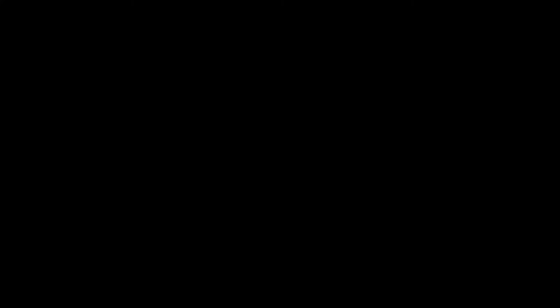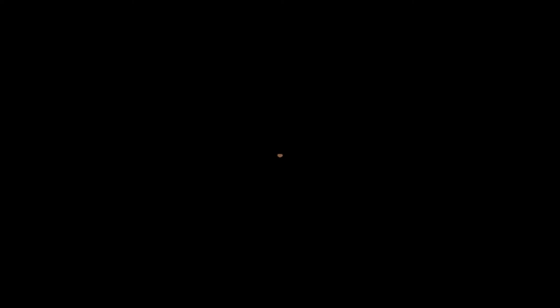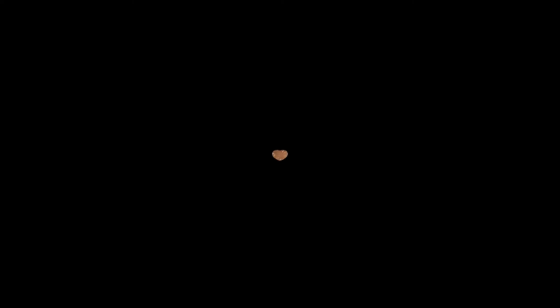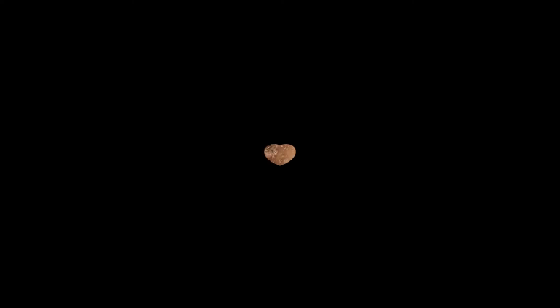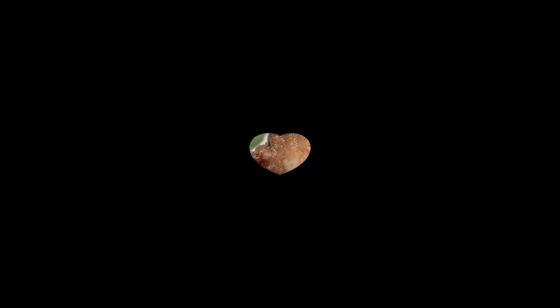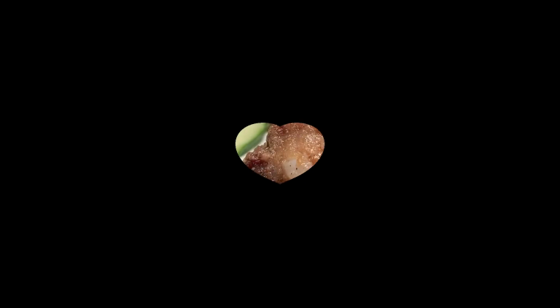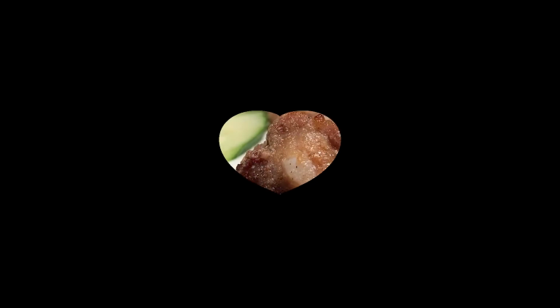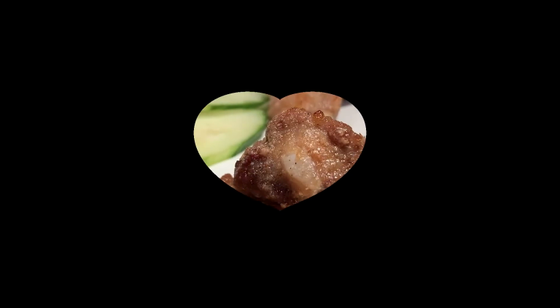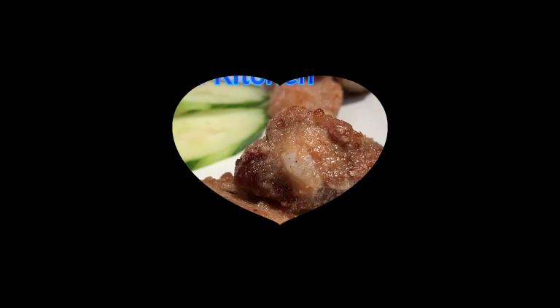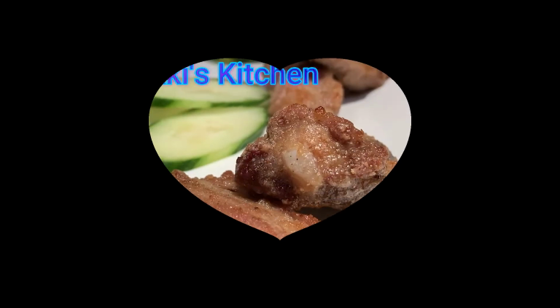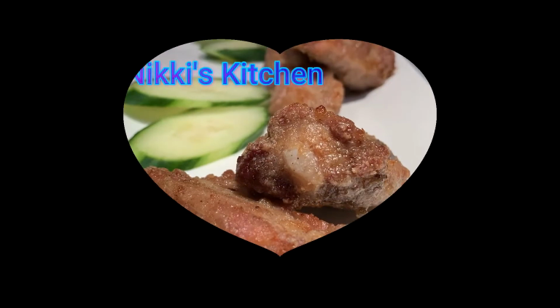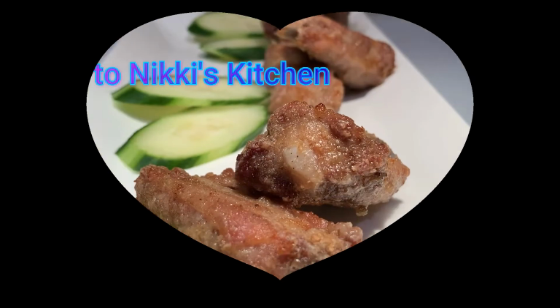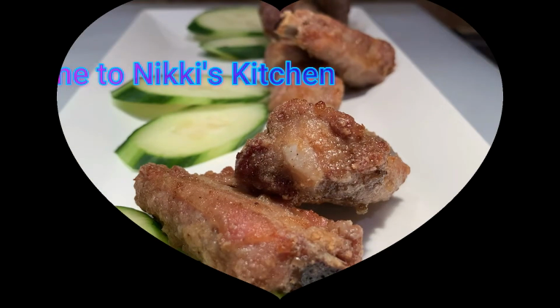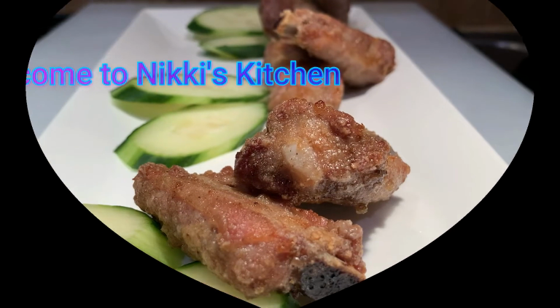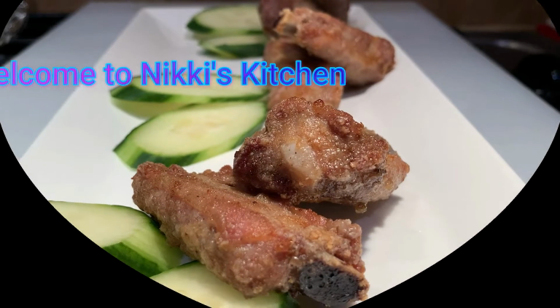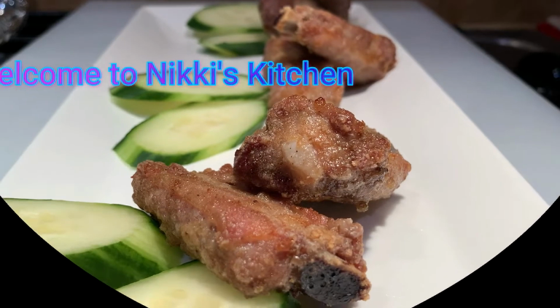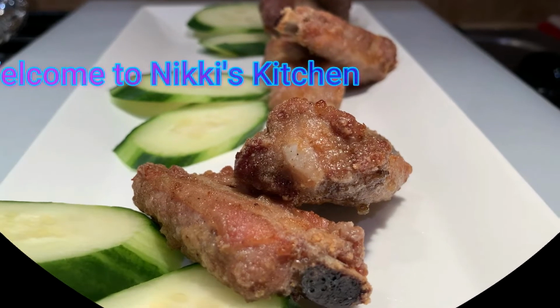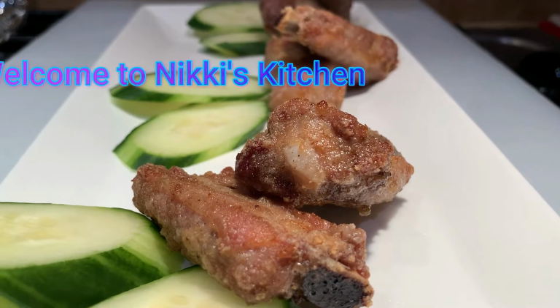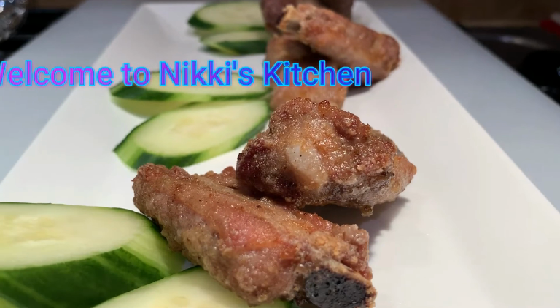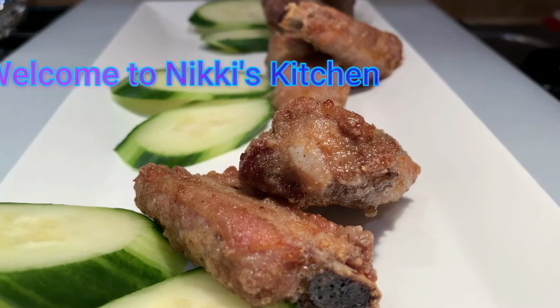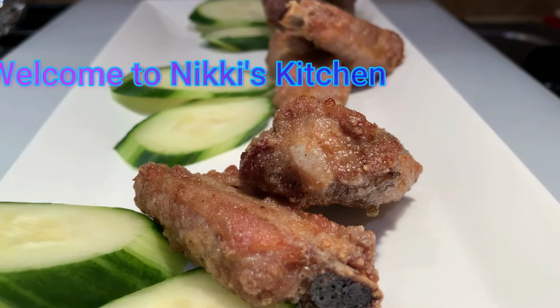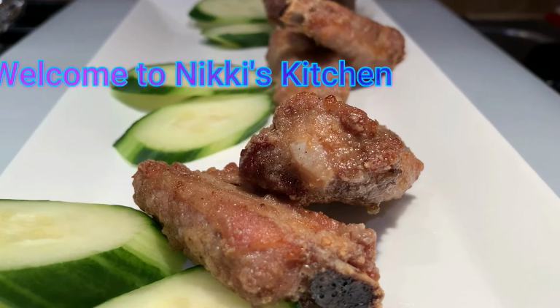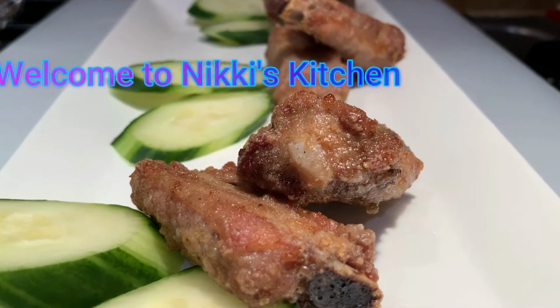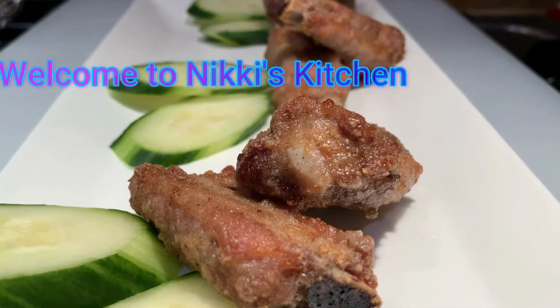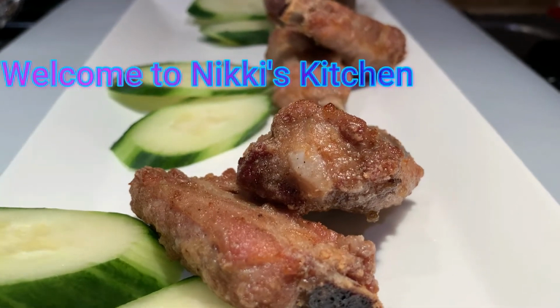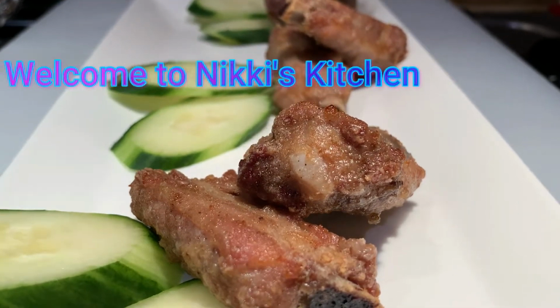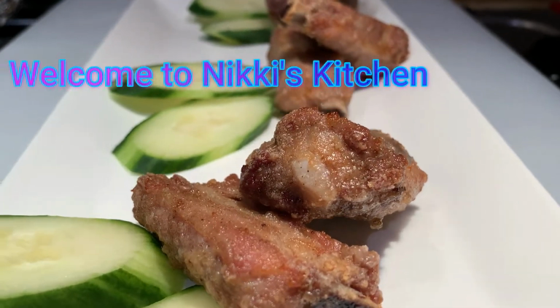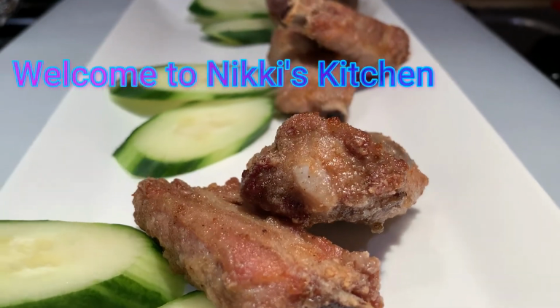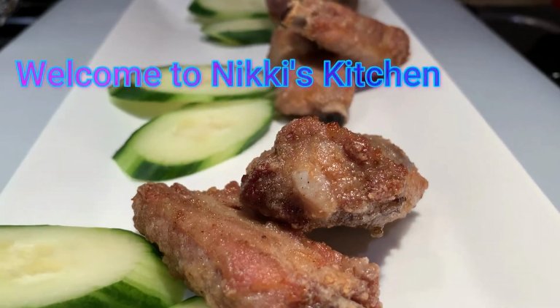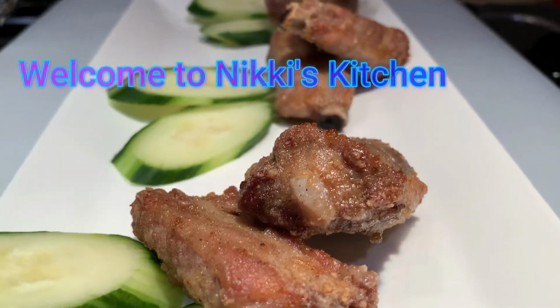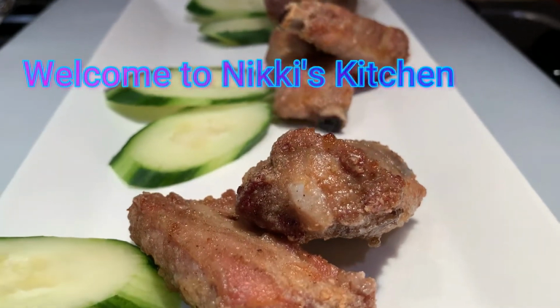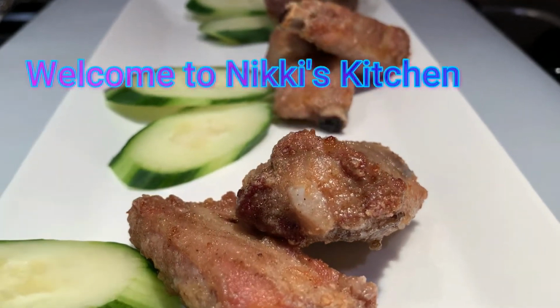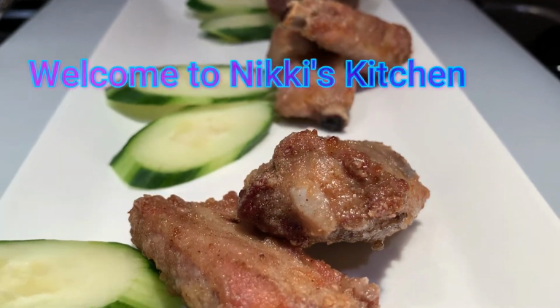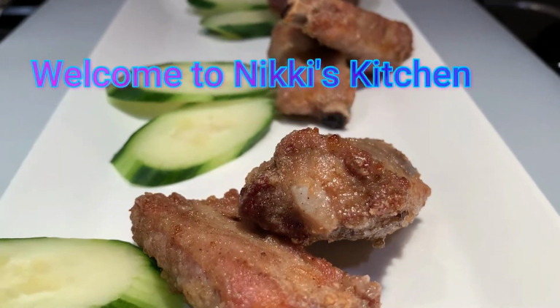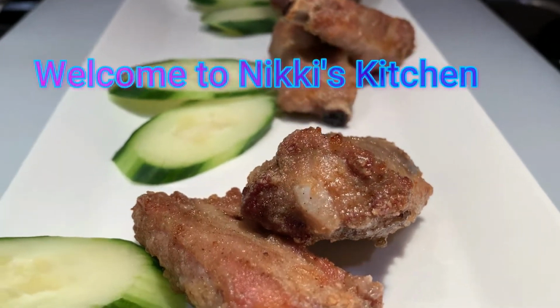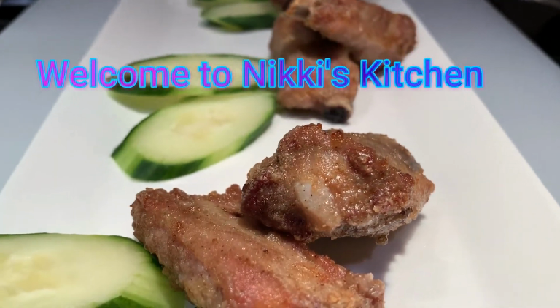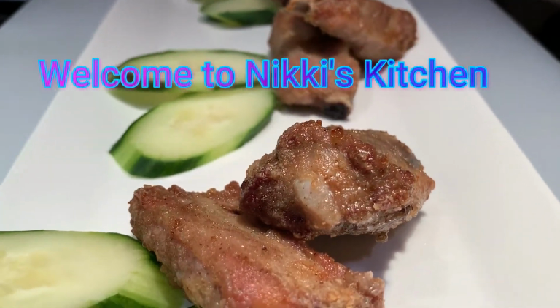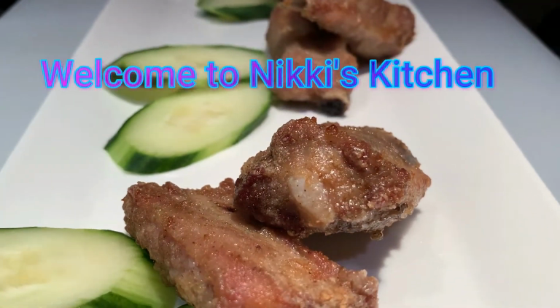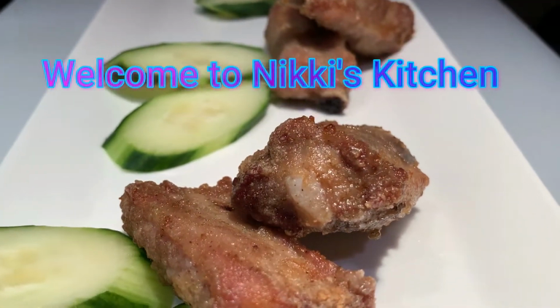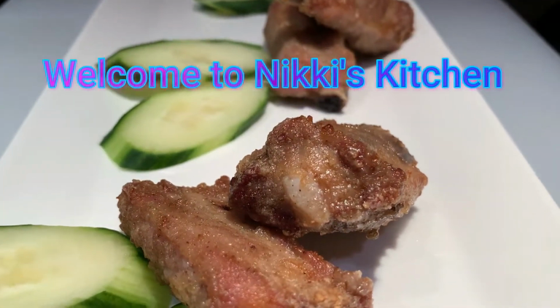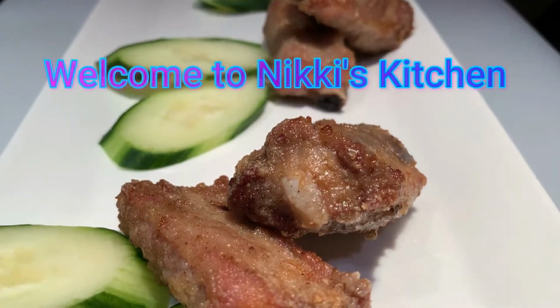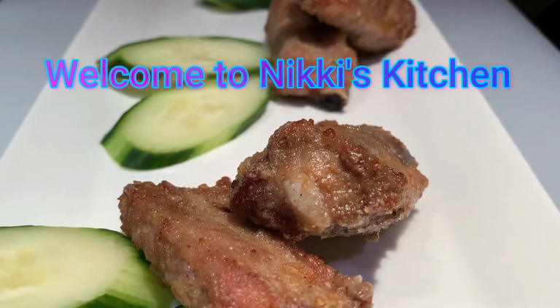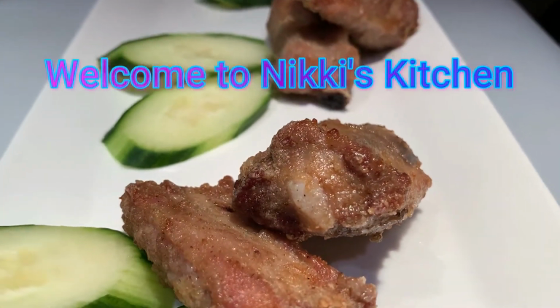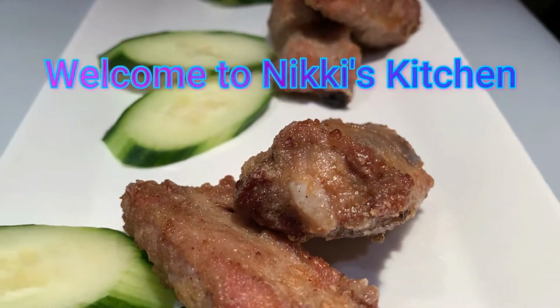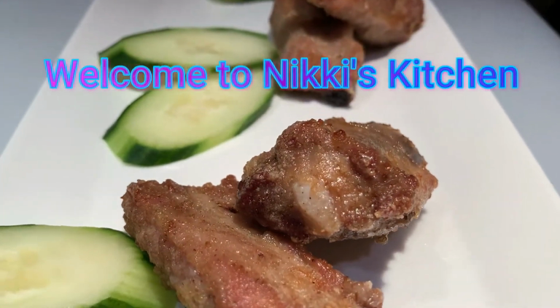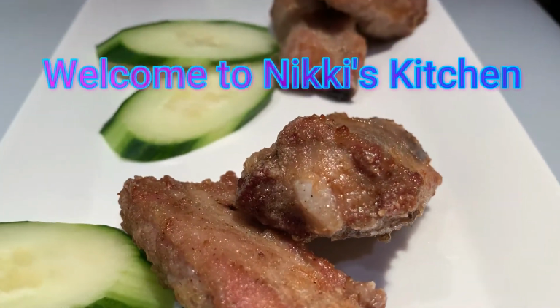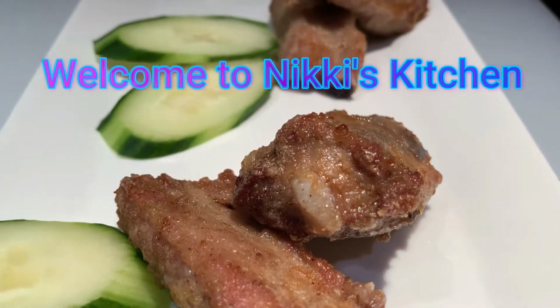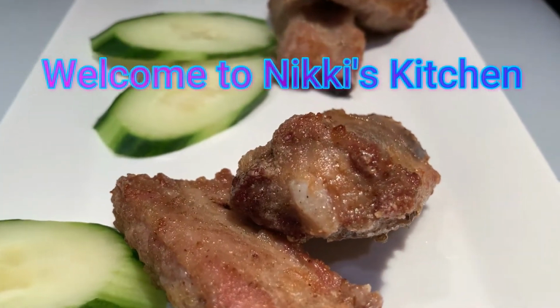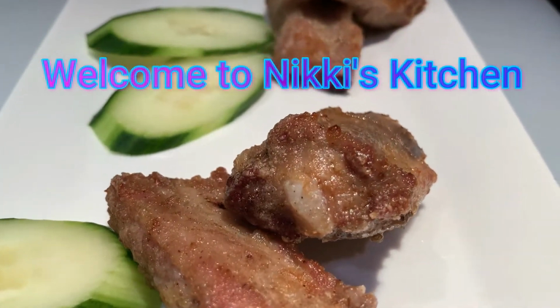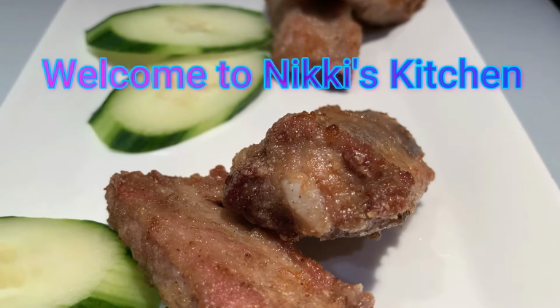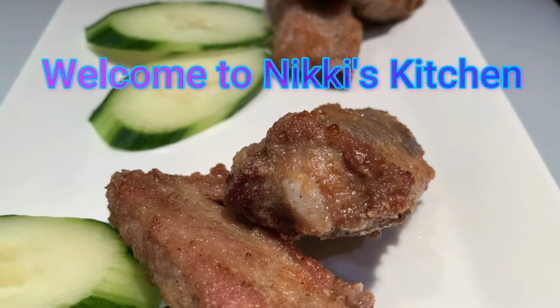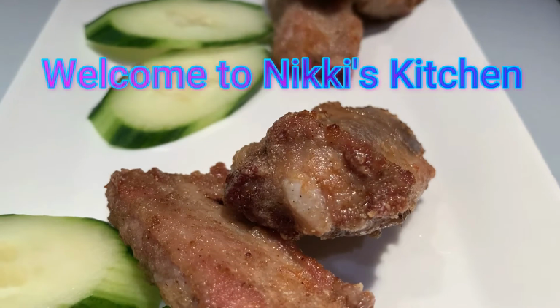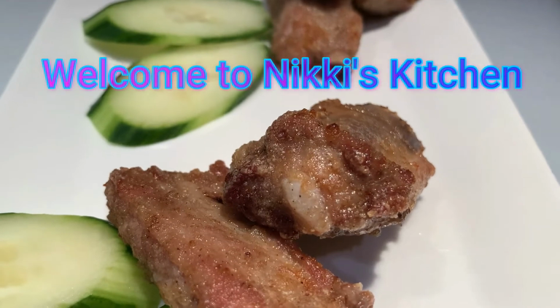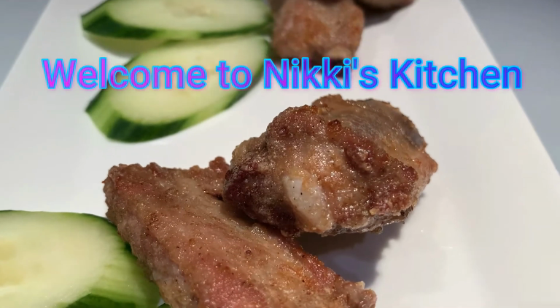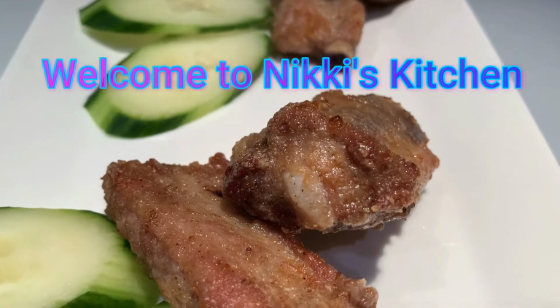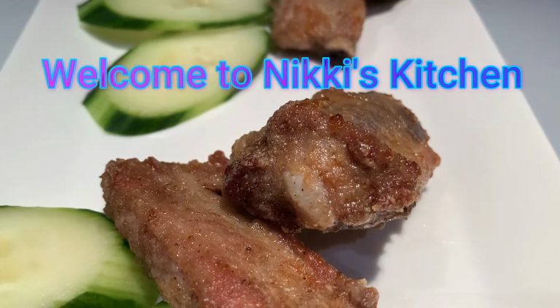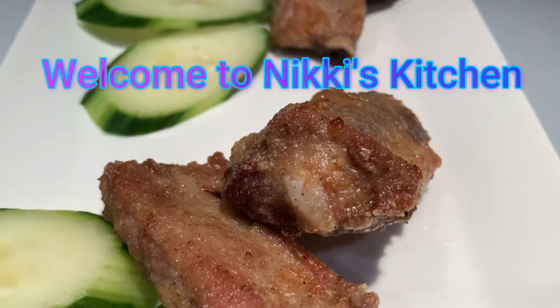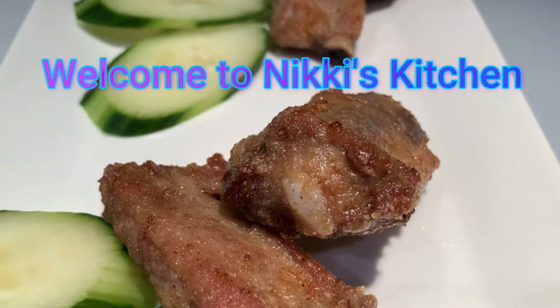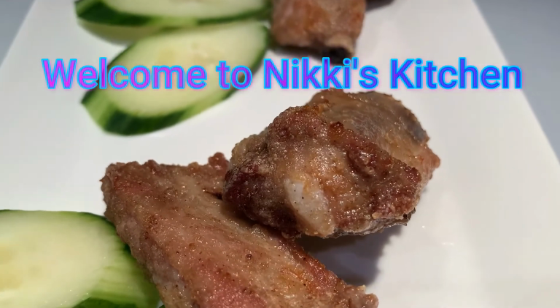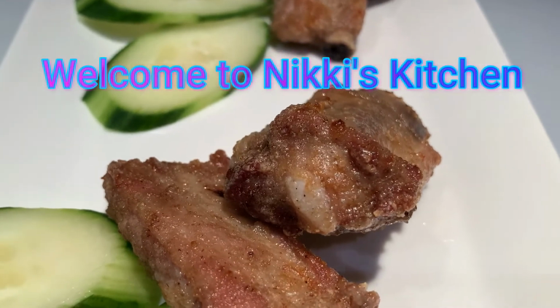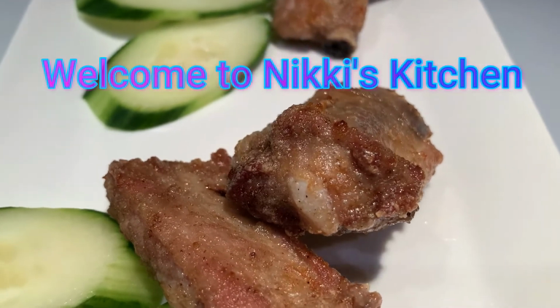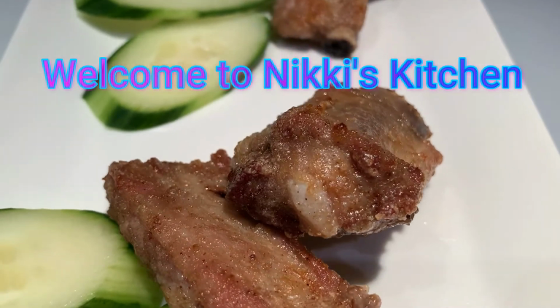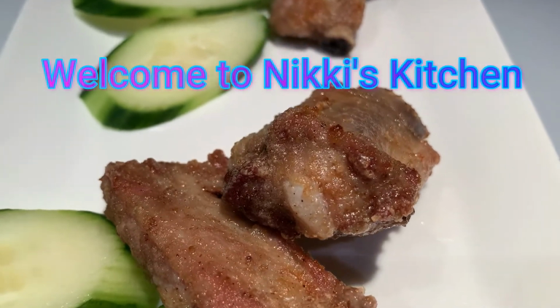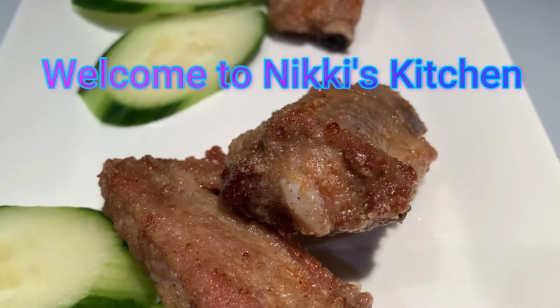Hi everyone and welcome to Nikkie's Kitchen. Today we'll be making 5 spice pork ribs. So let's get started.